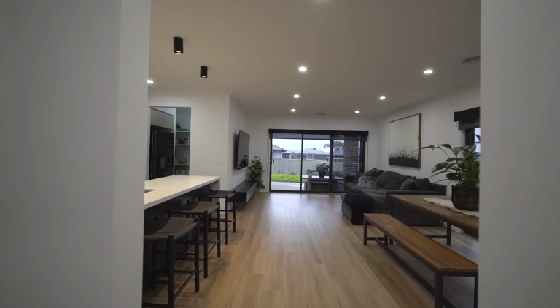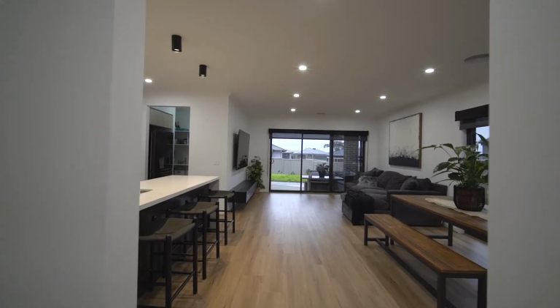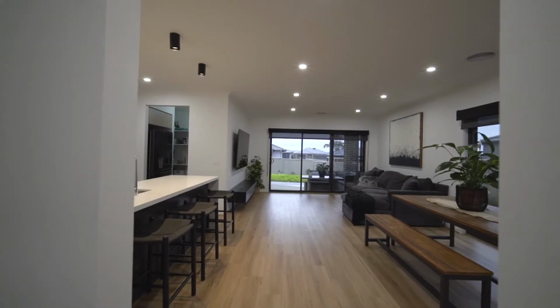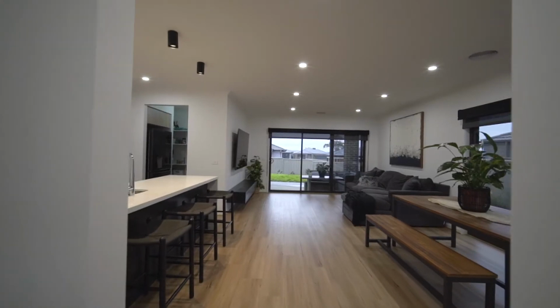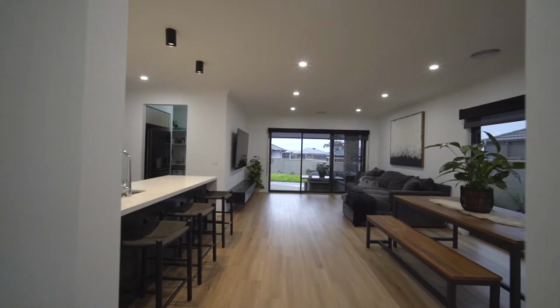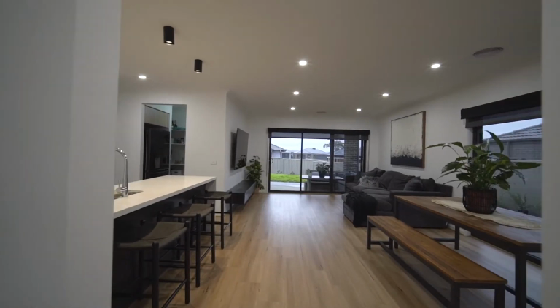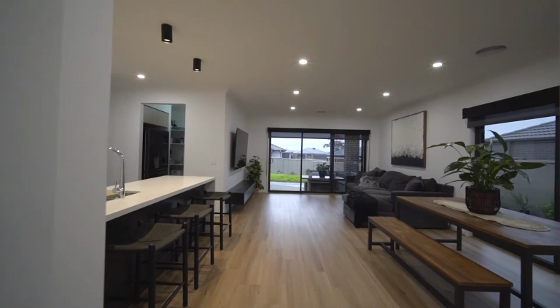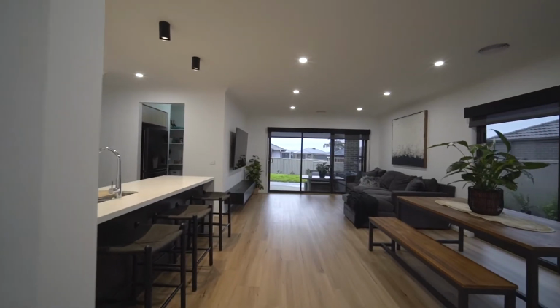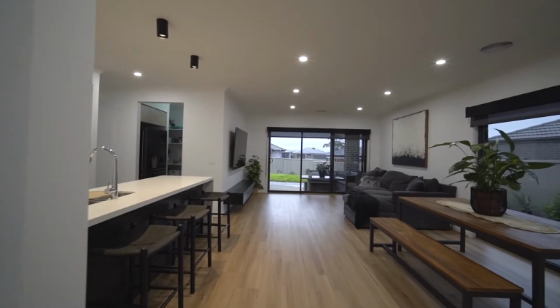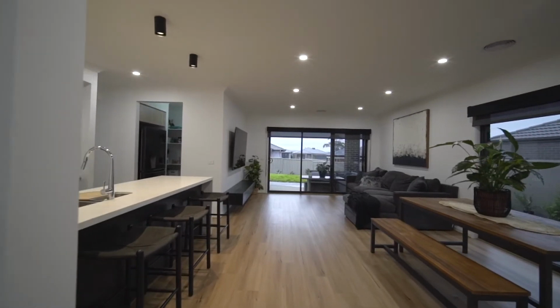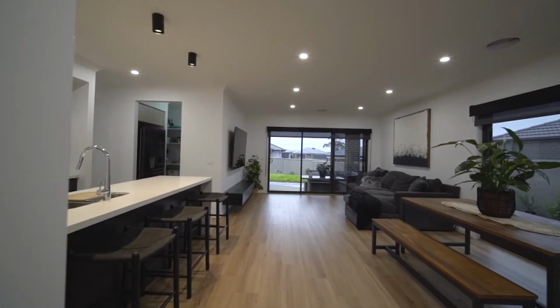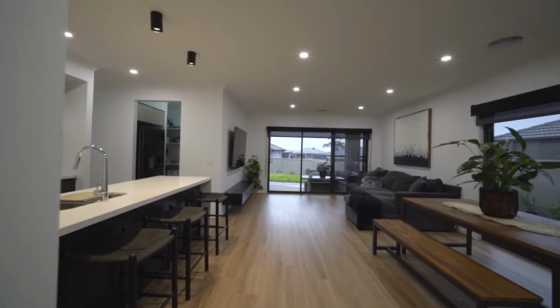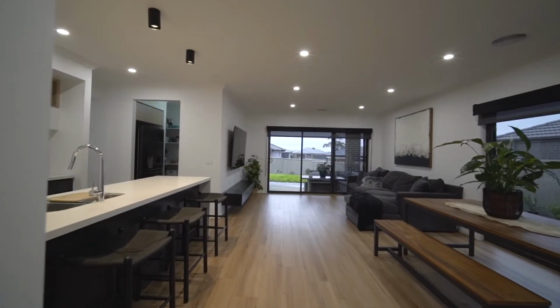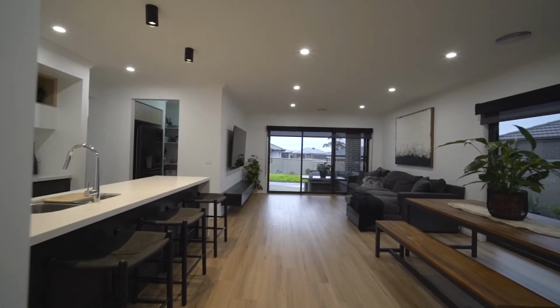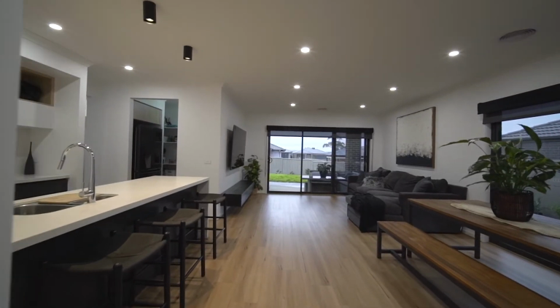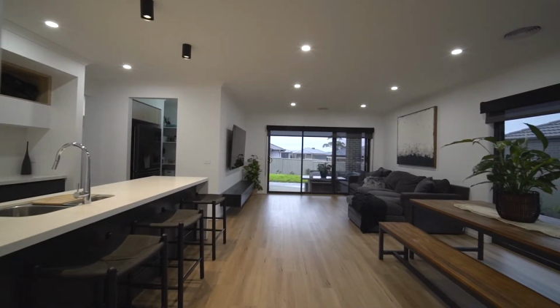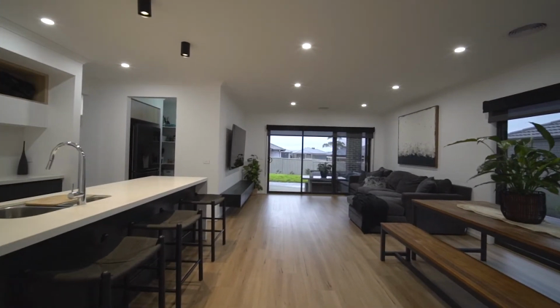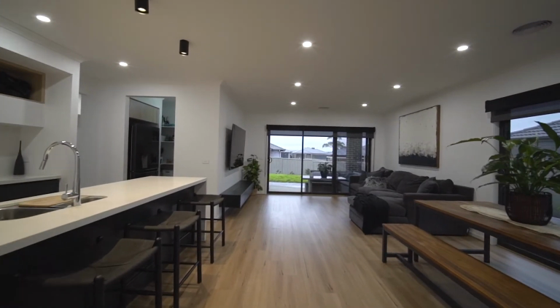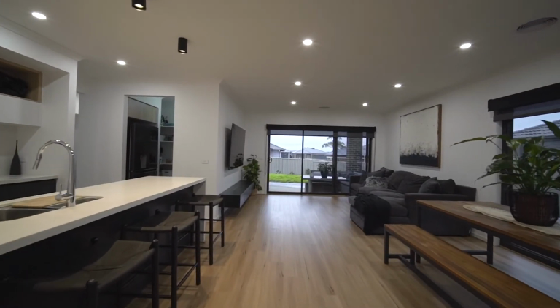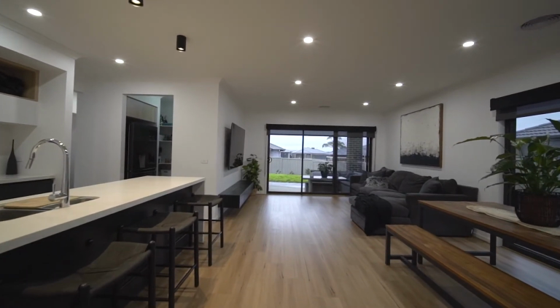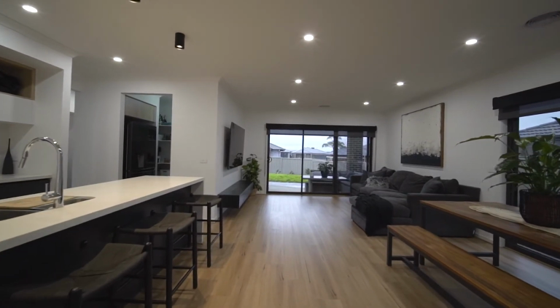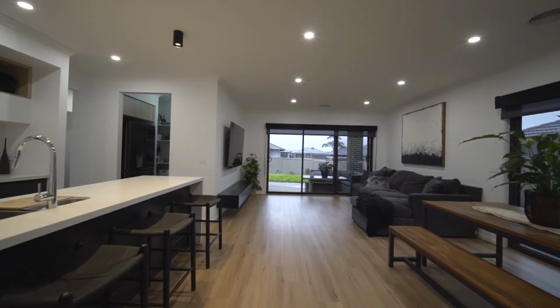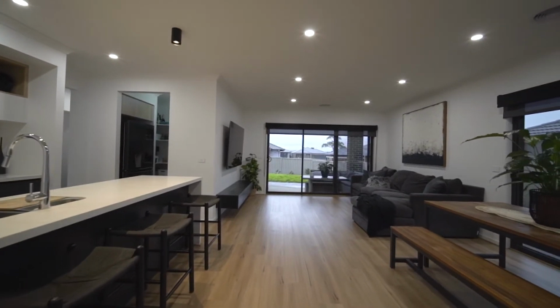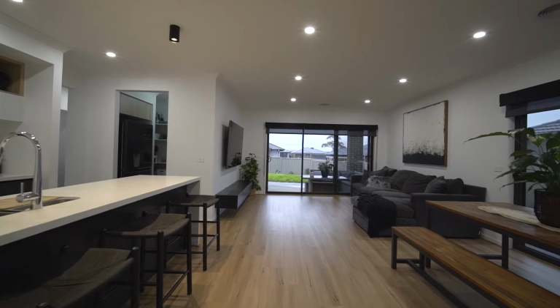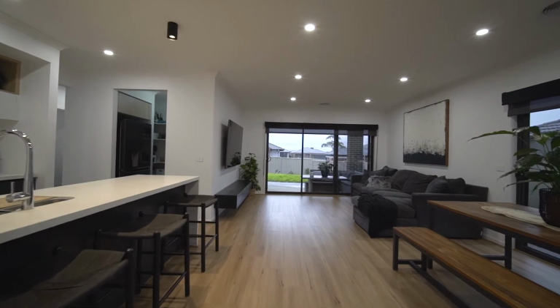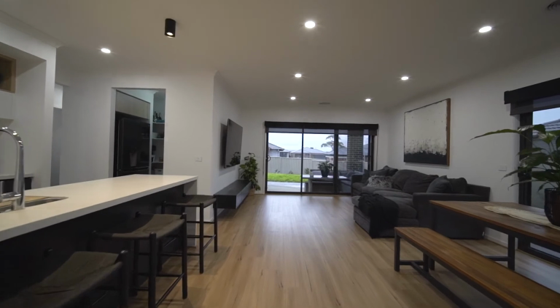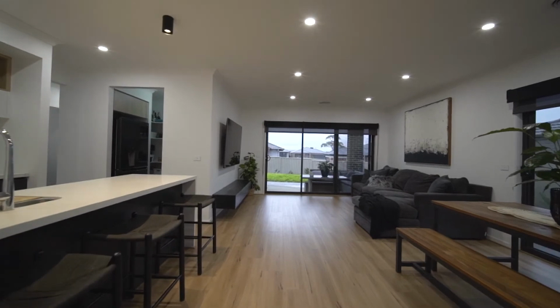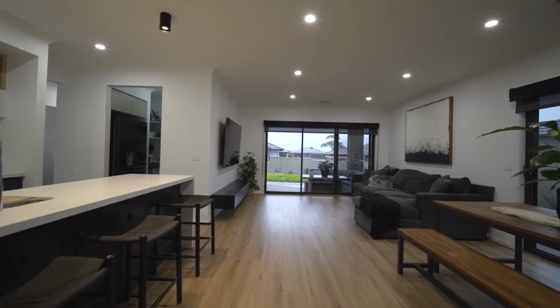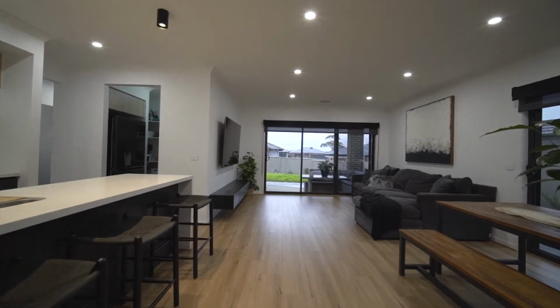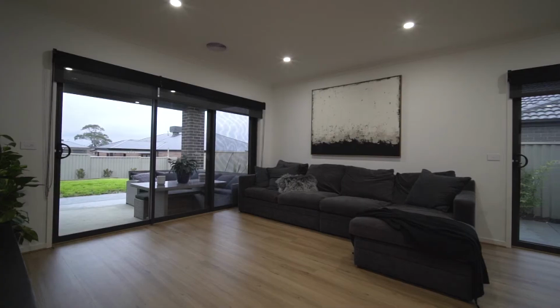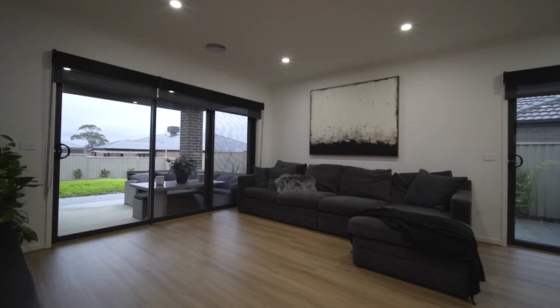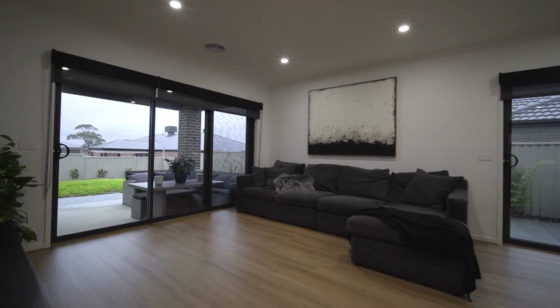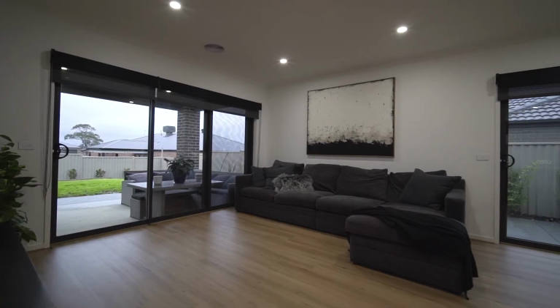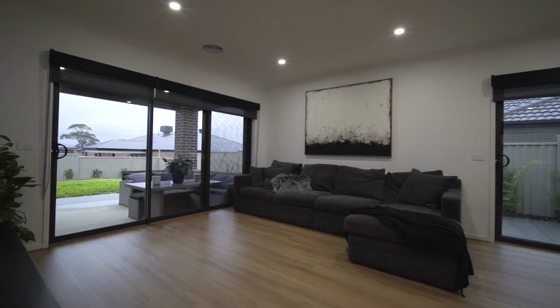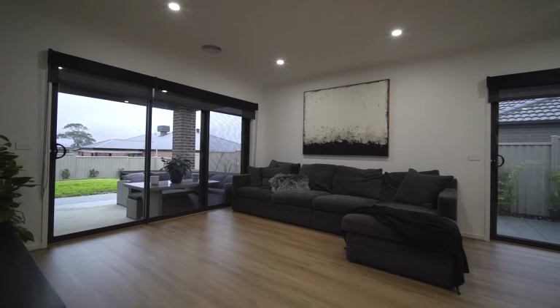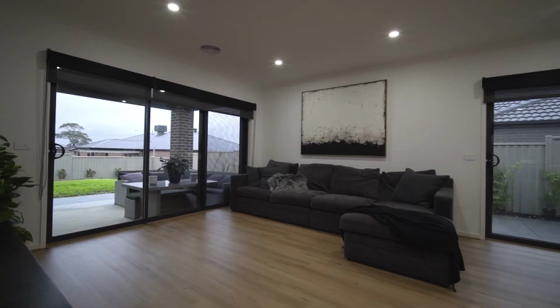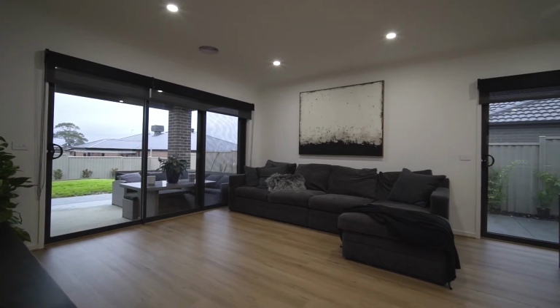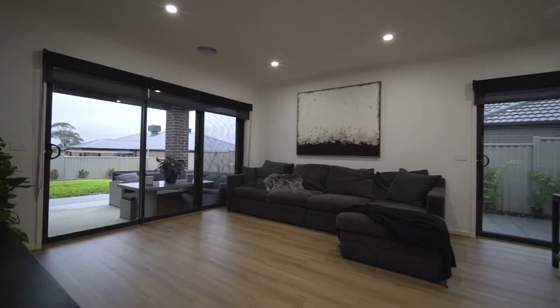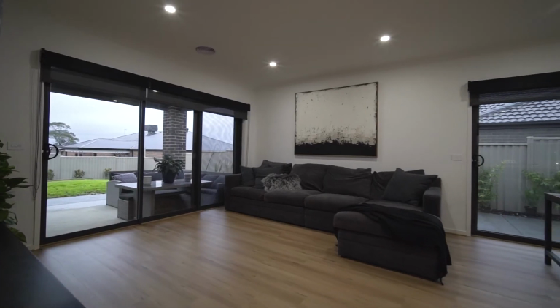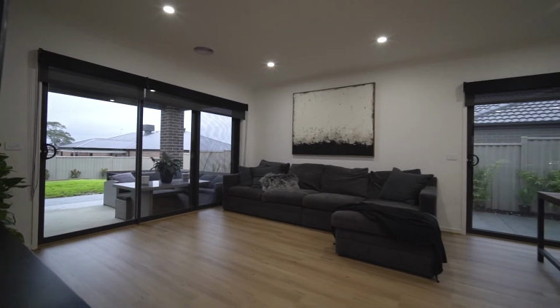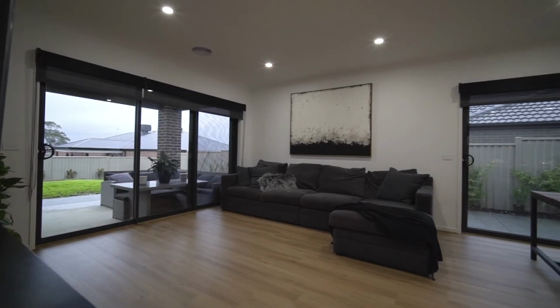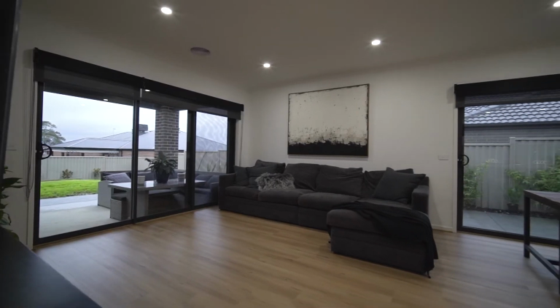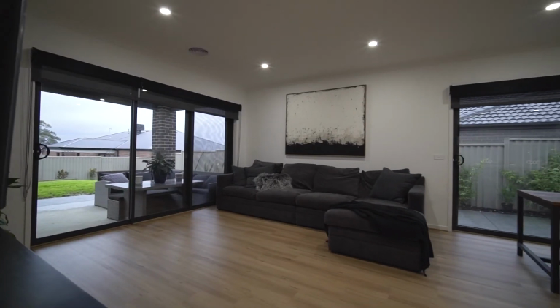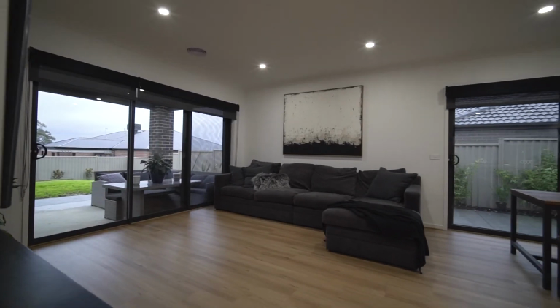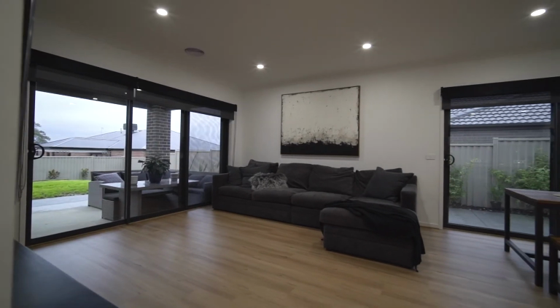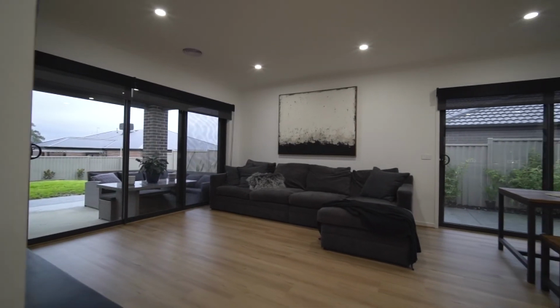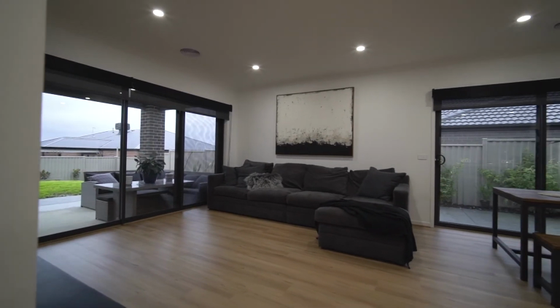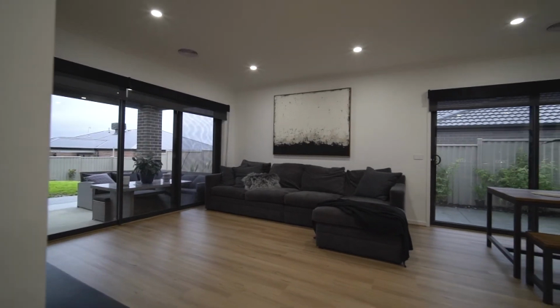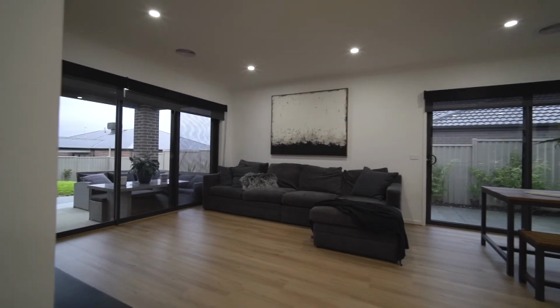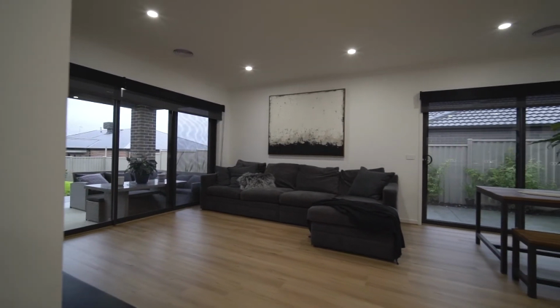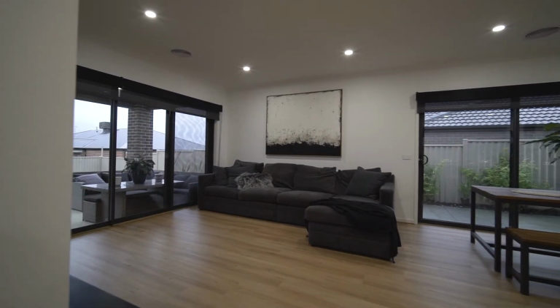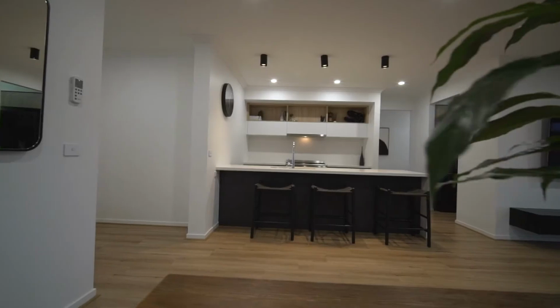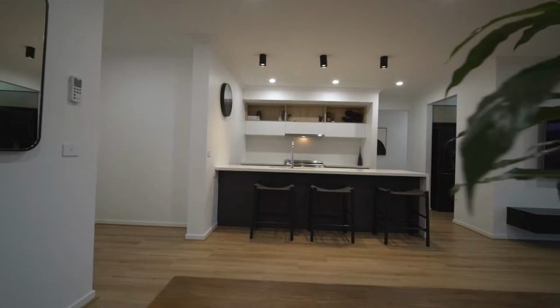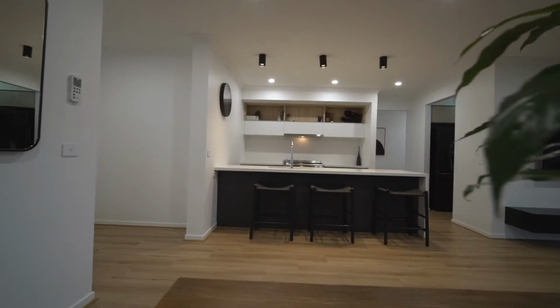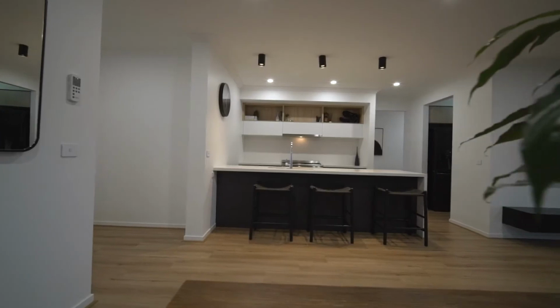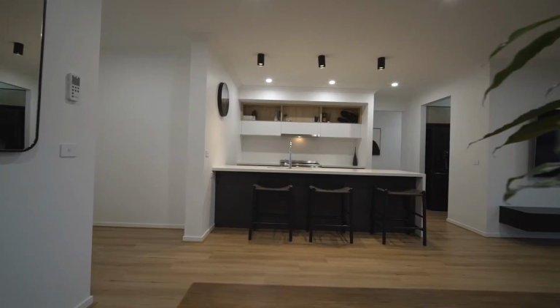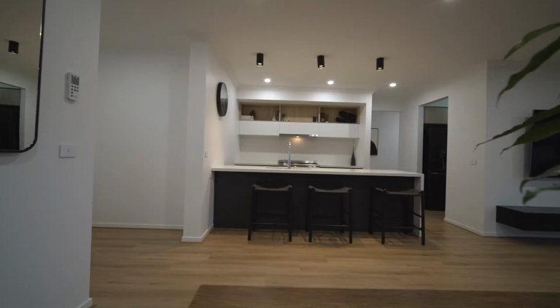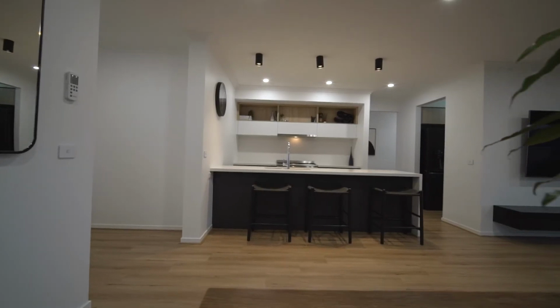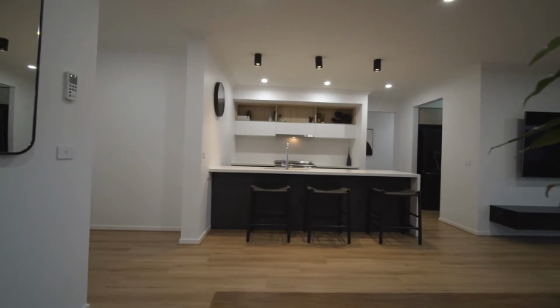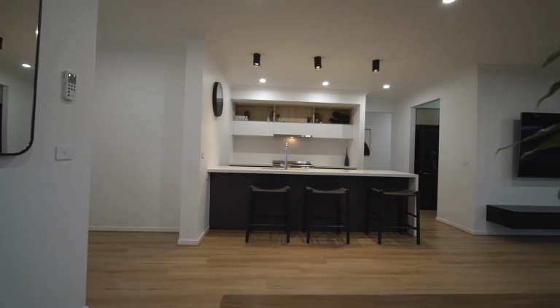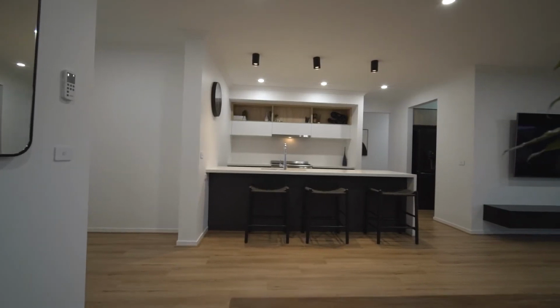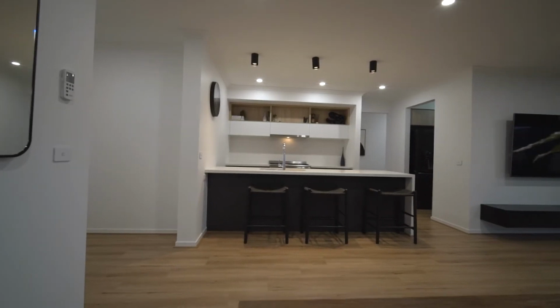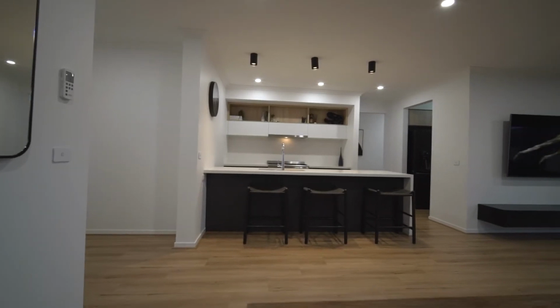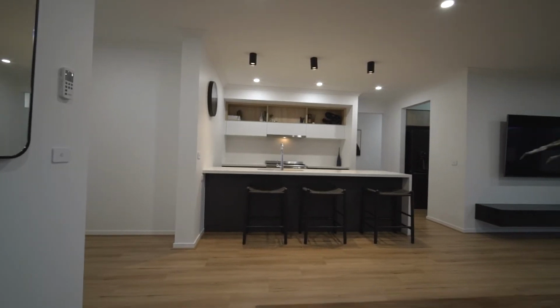The expansive home feels even bigger with high ceilings, and closes in for added privacy with professional block-out blinds throughout the home.